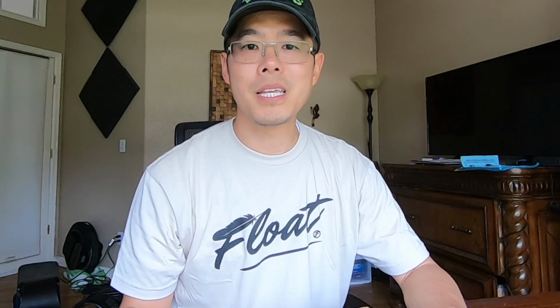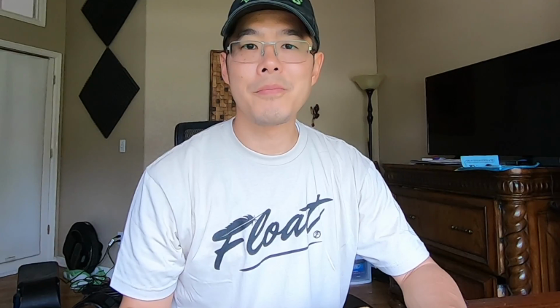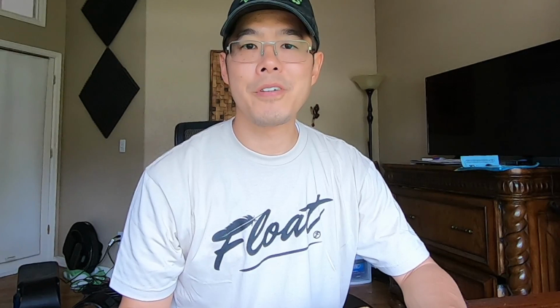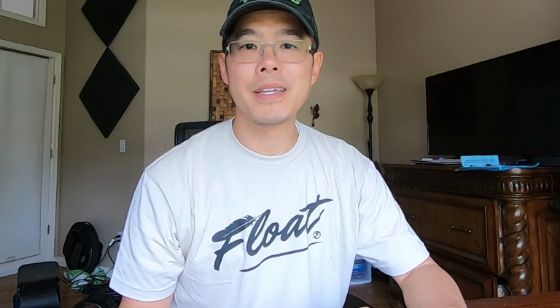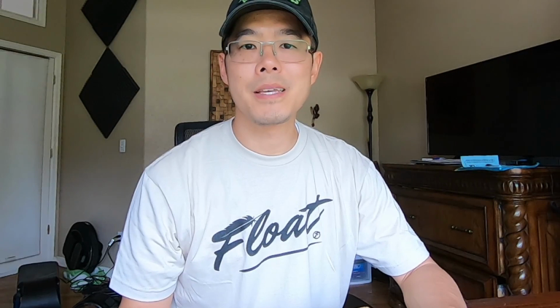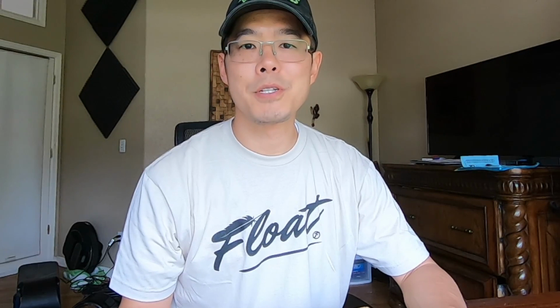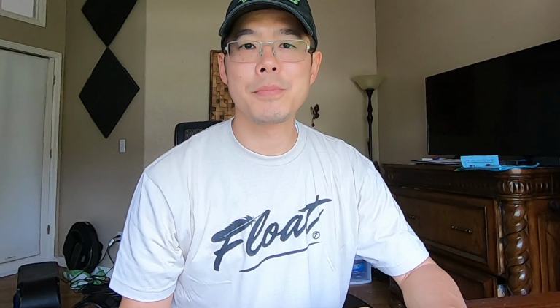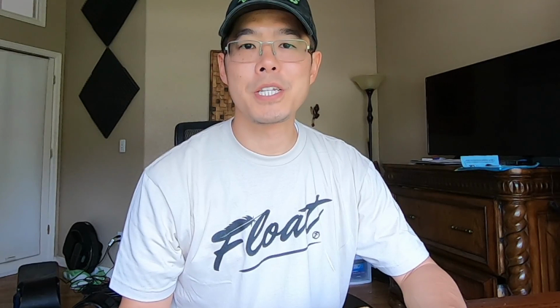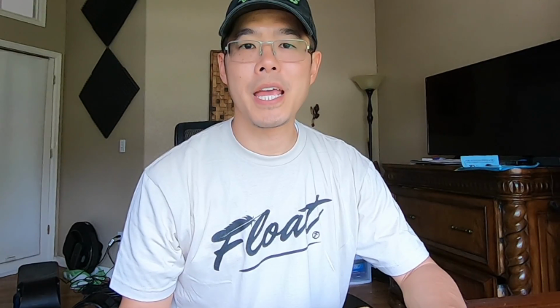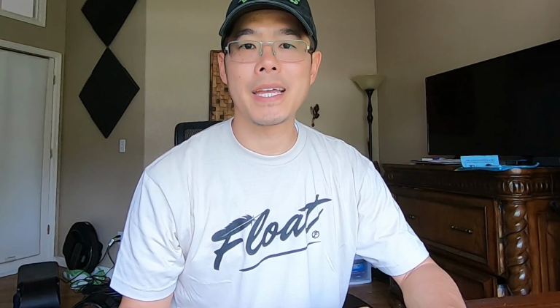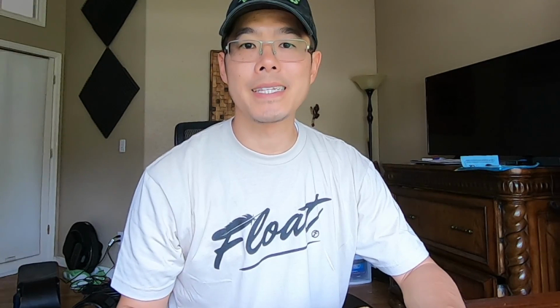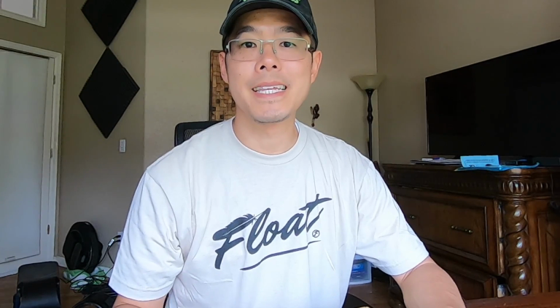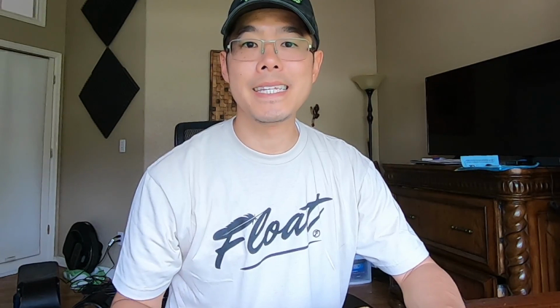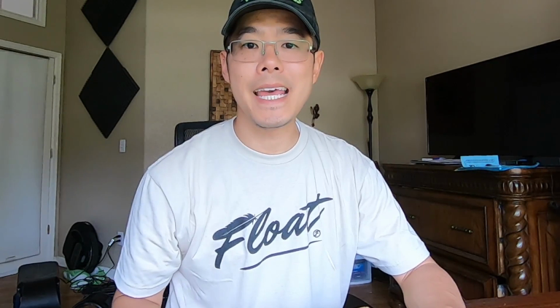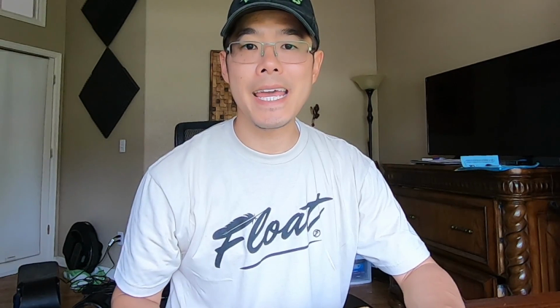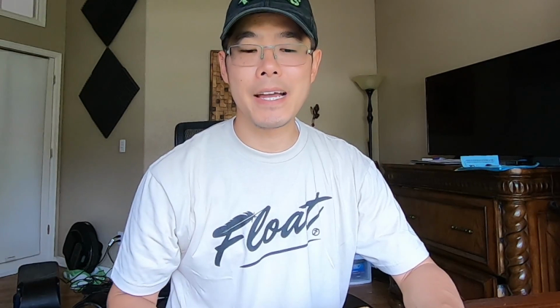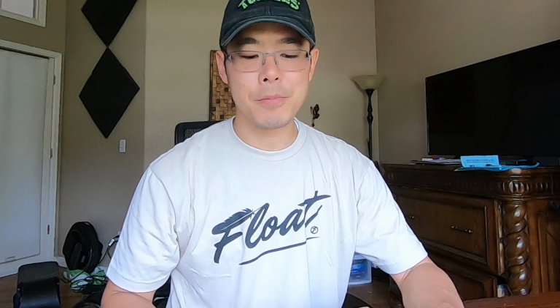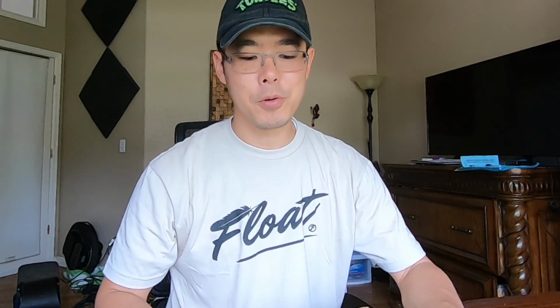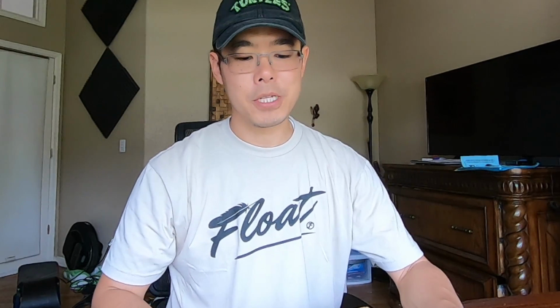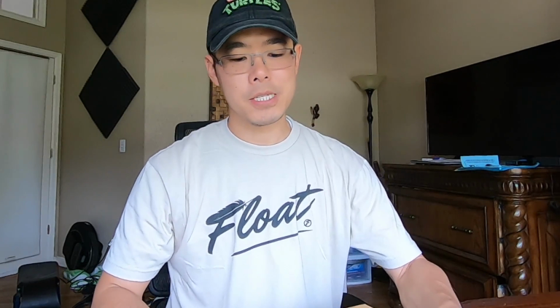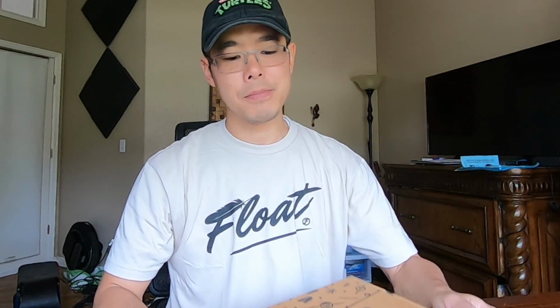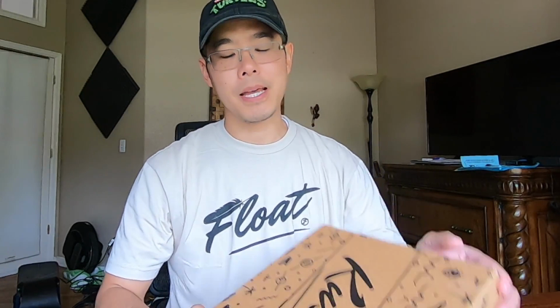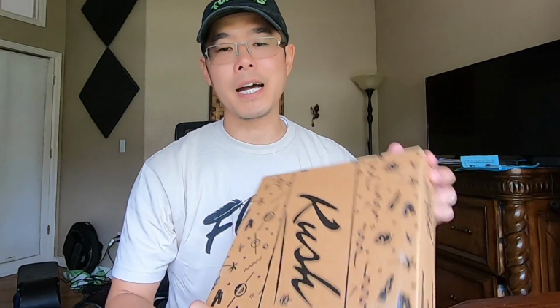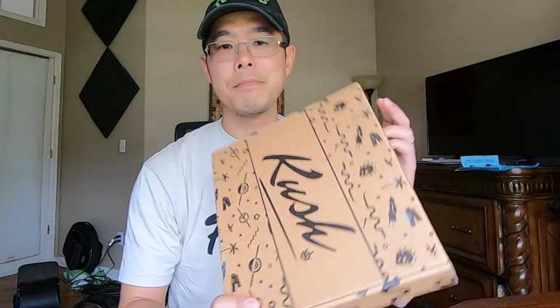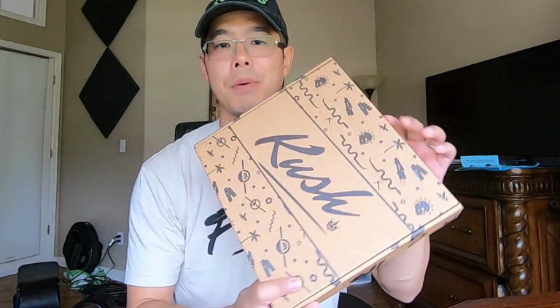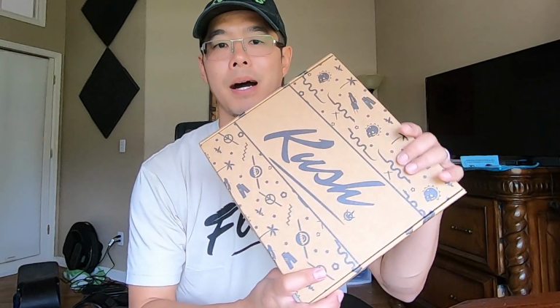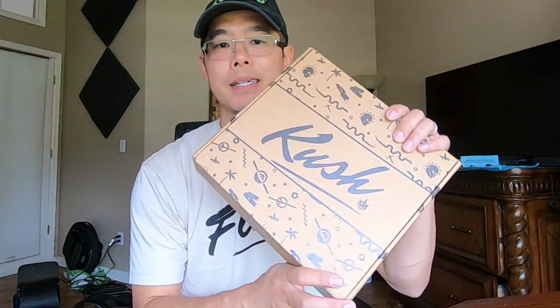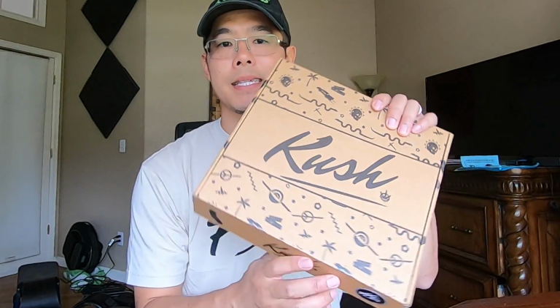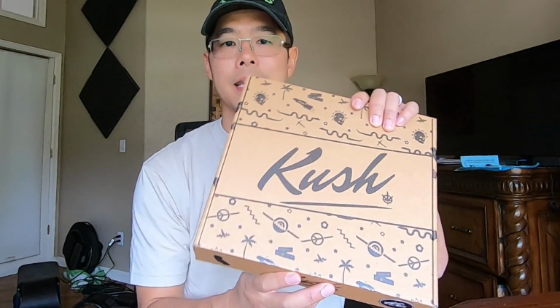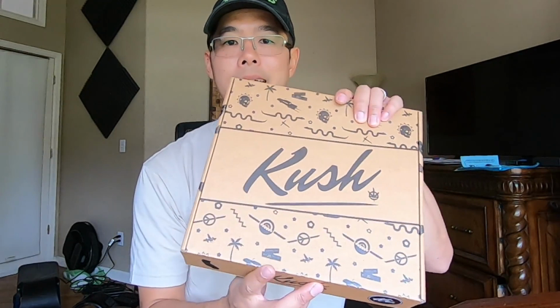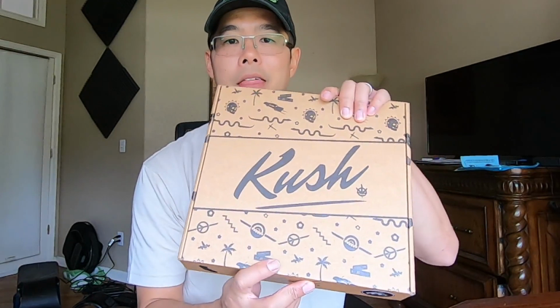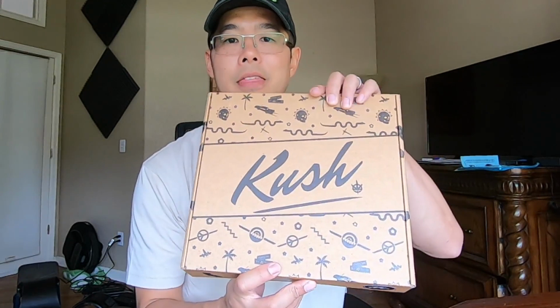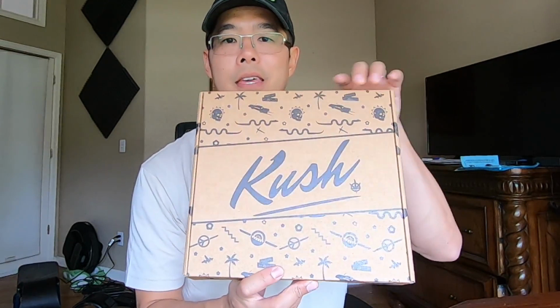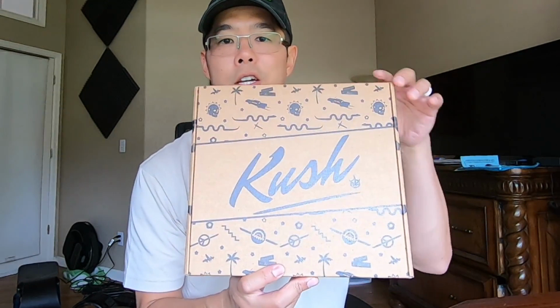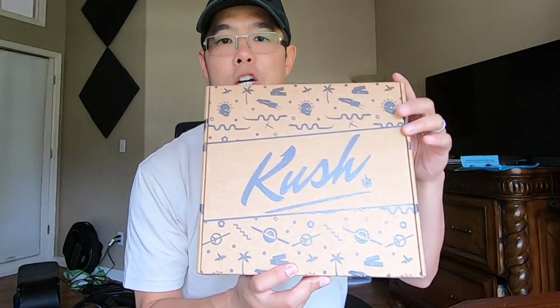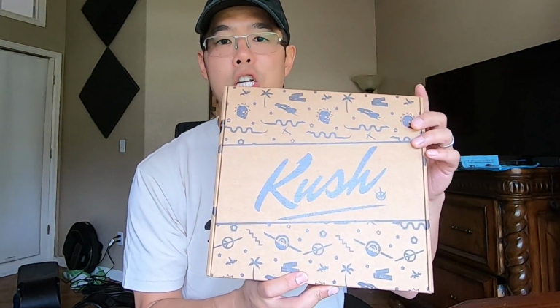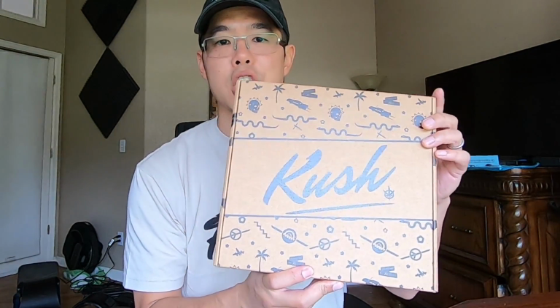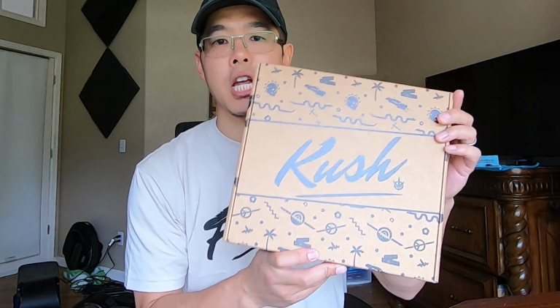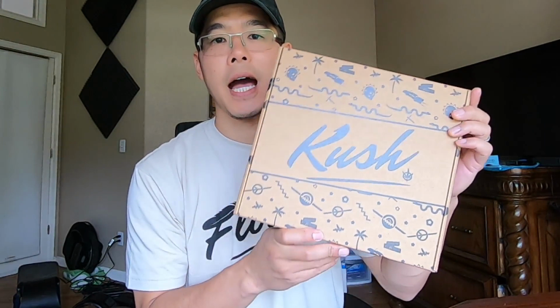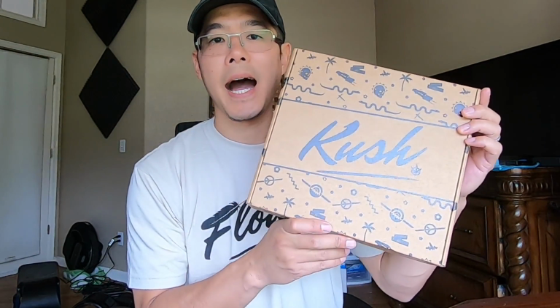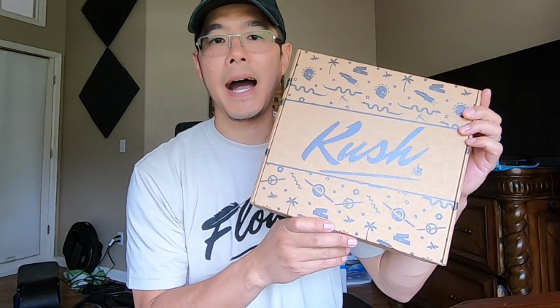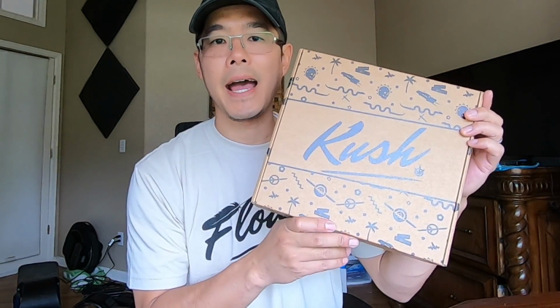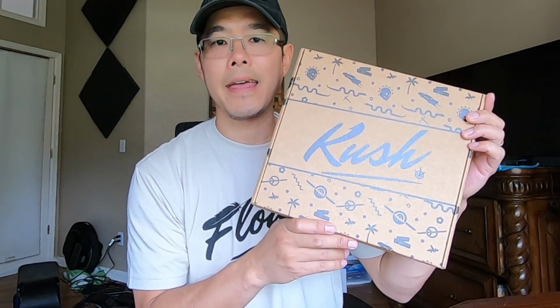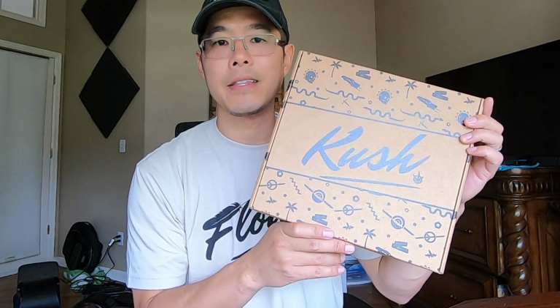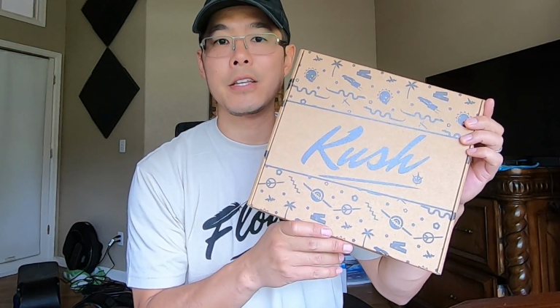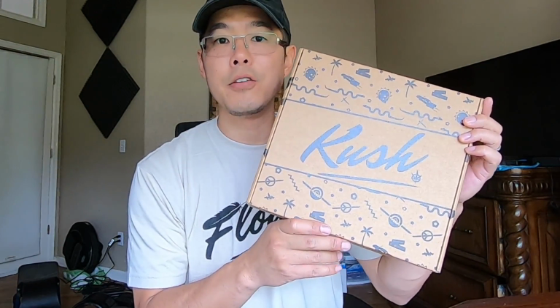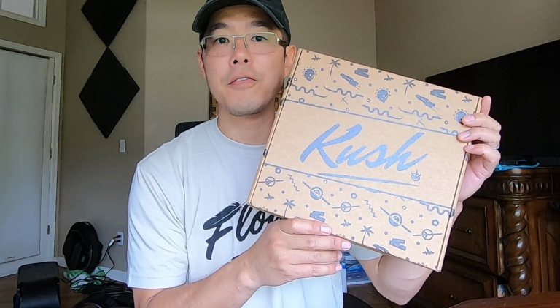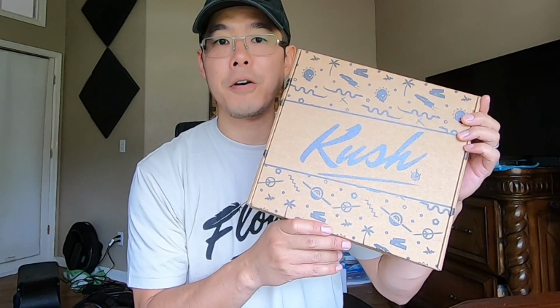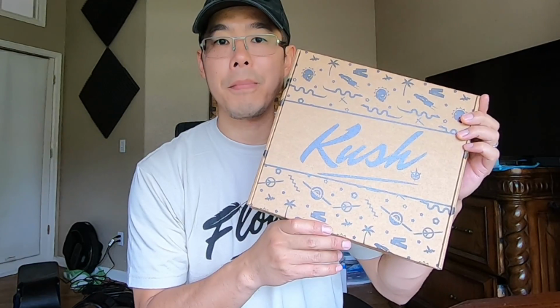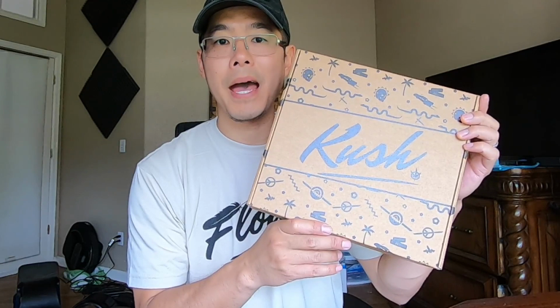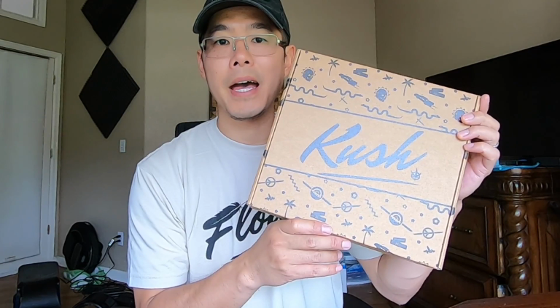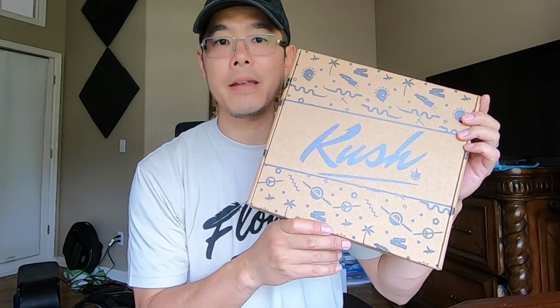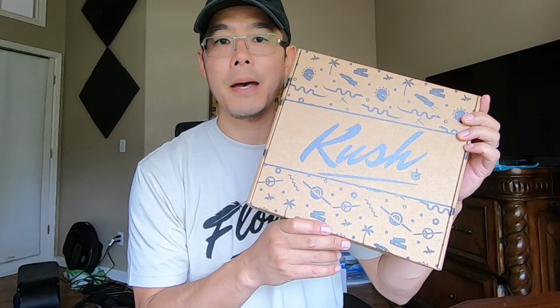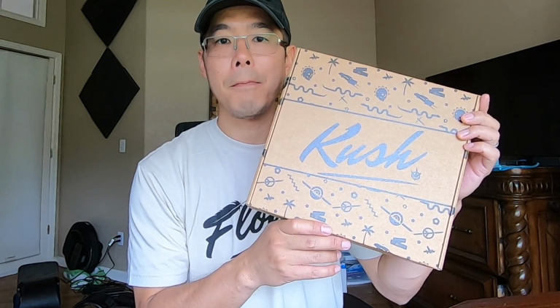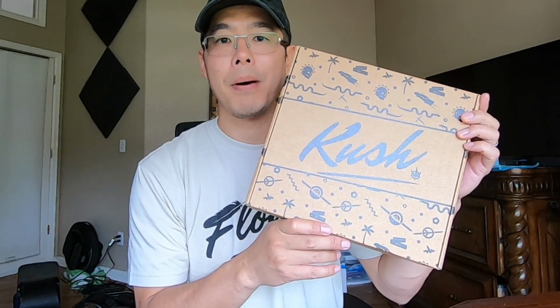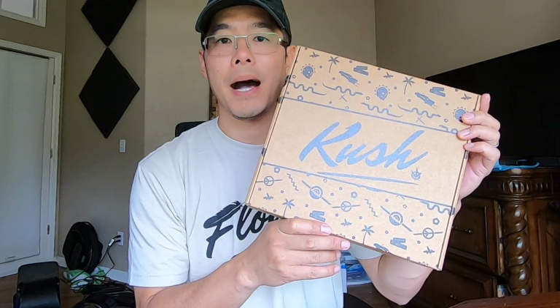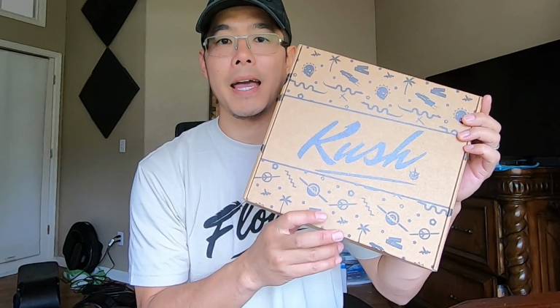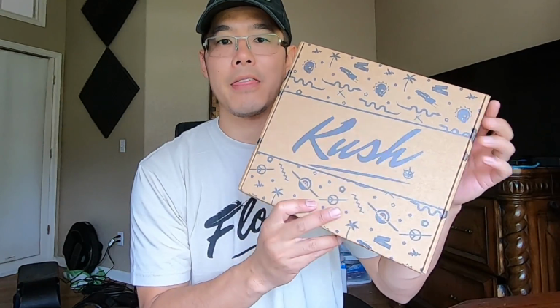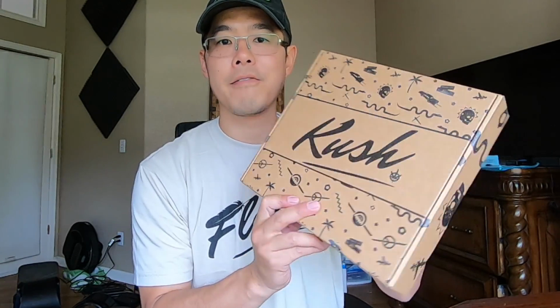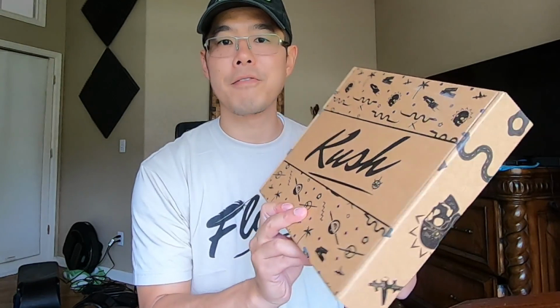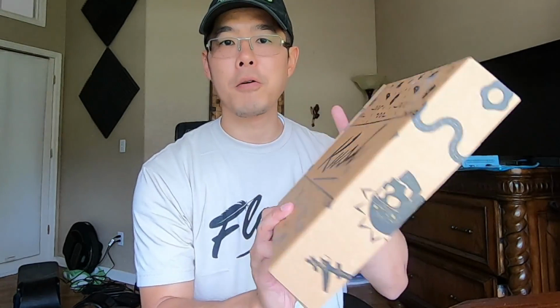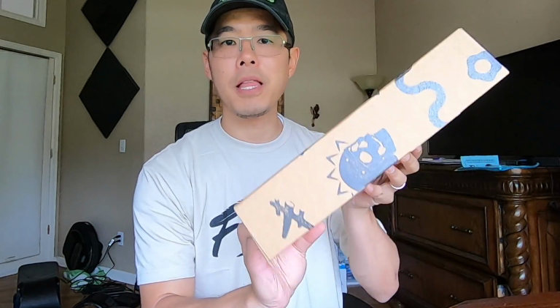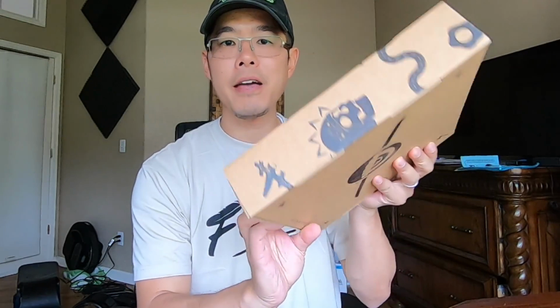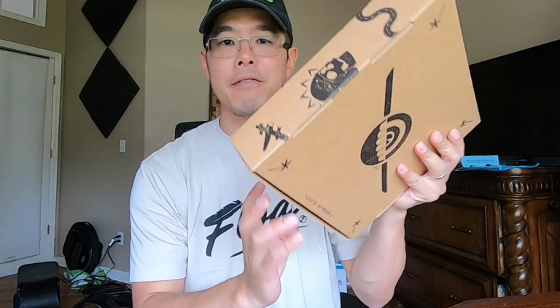What's up friends? I'm Jimmy Chang. Today I'm going to be unboxing the Kush High. It's a new foot pad by The Float Life.